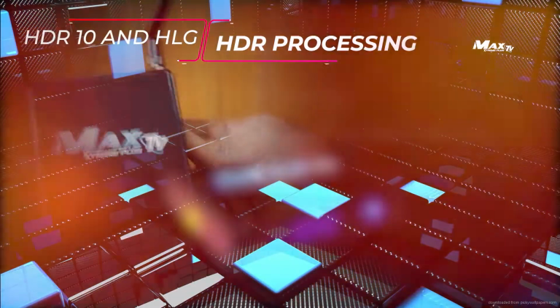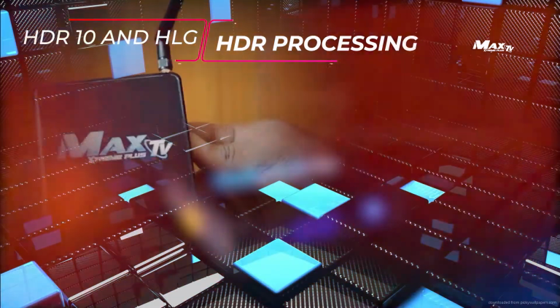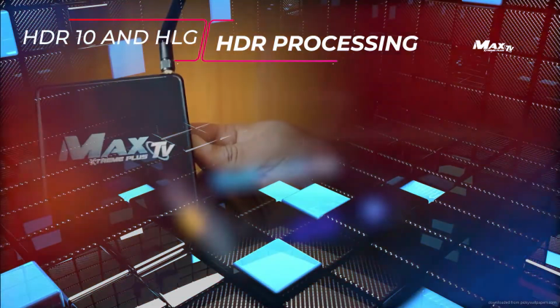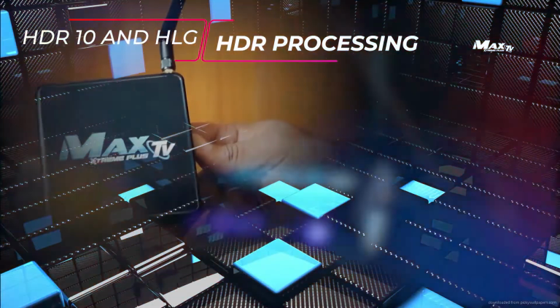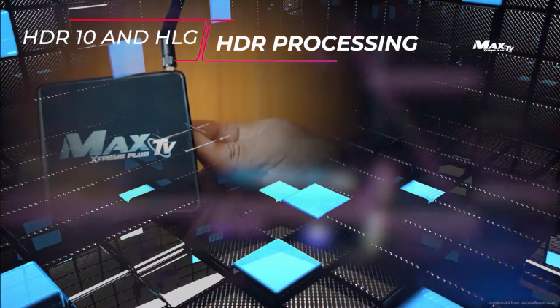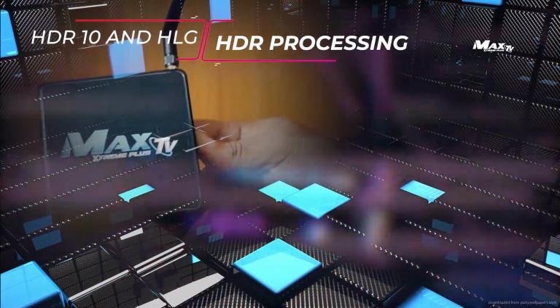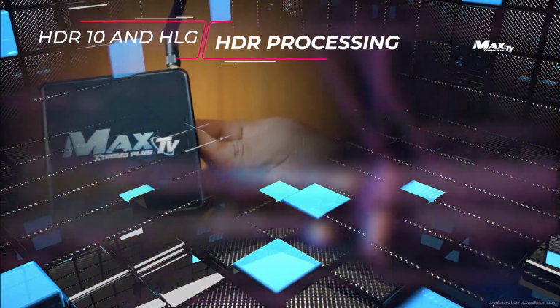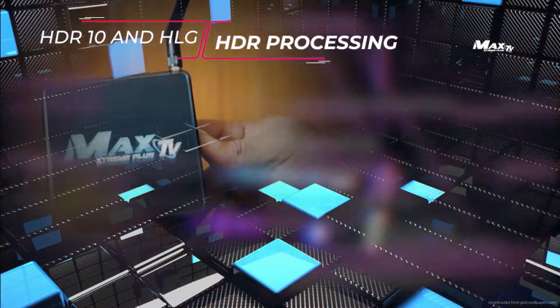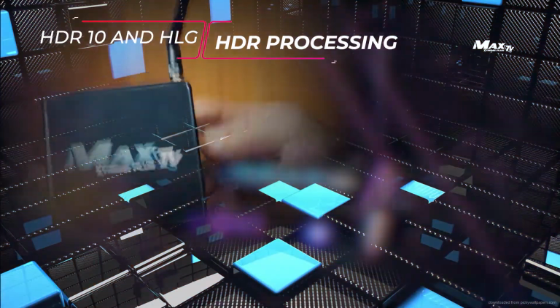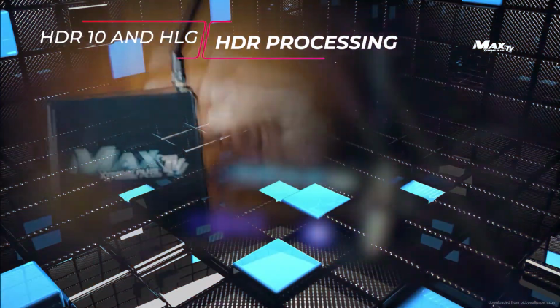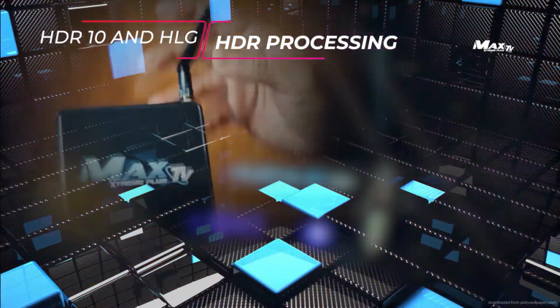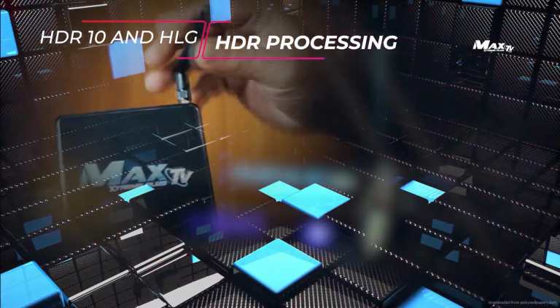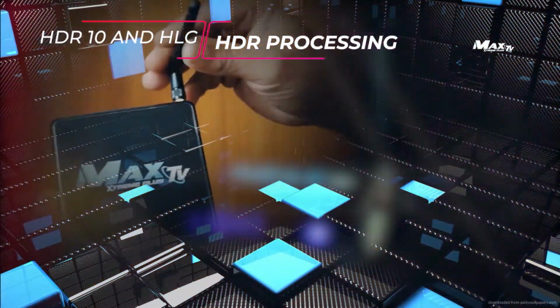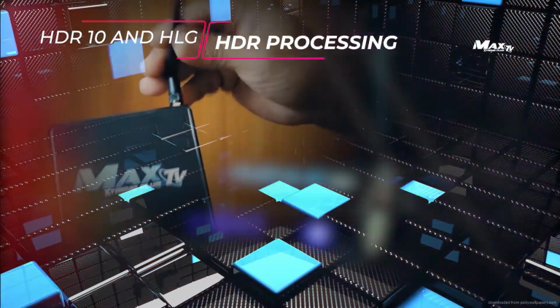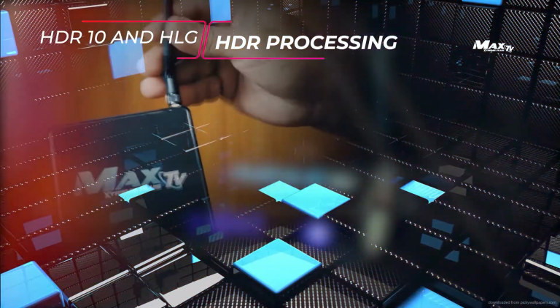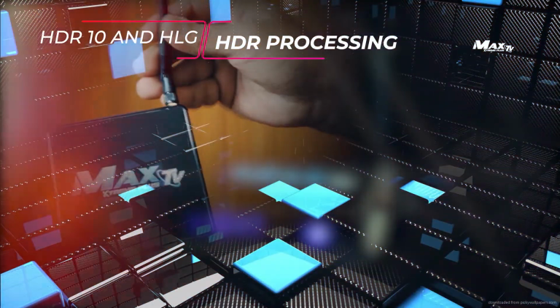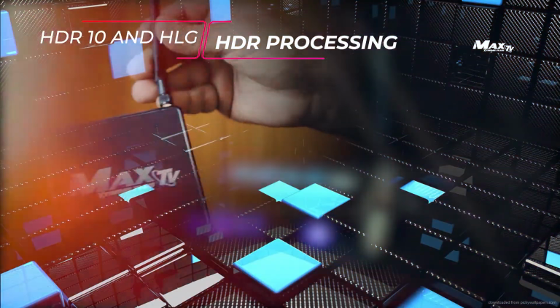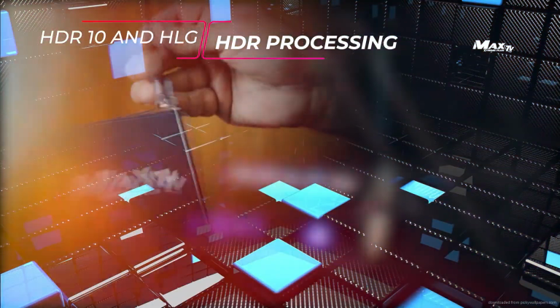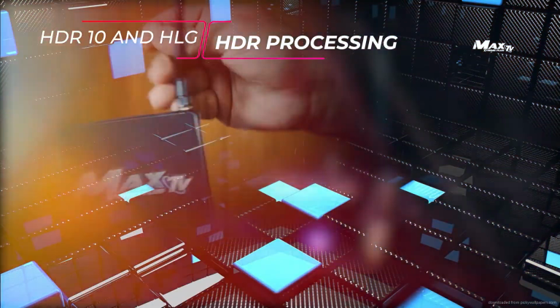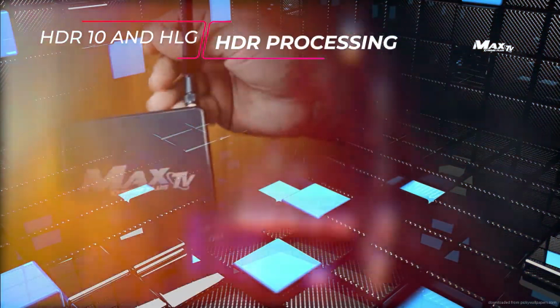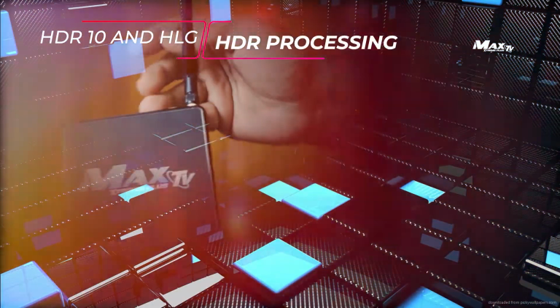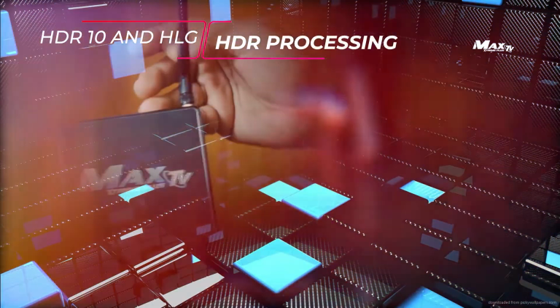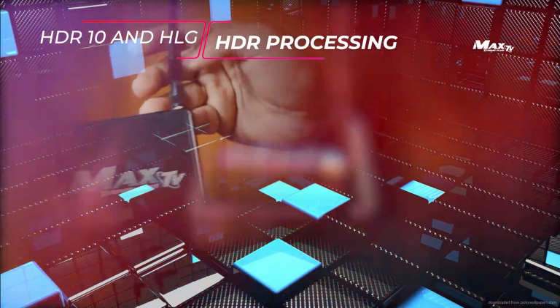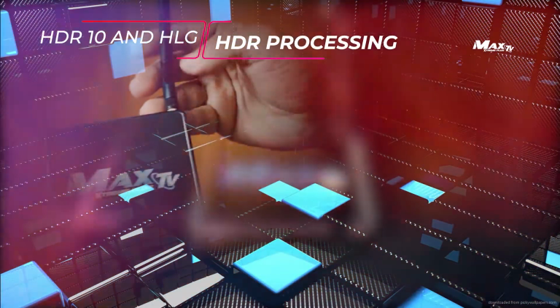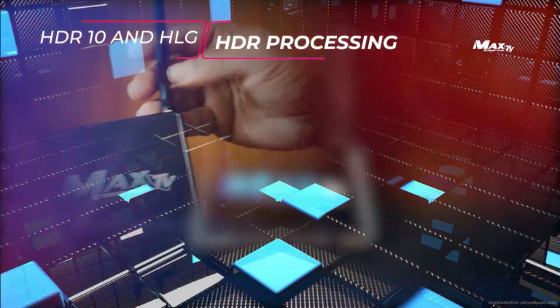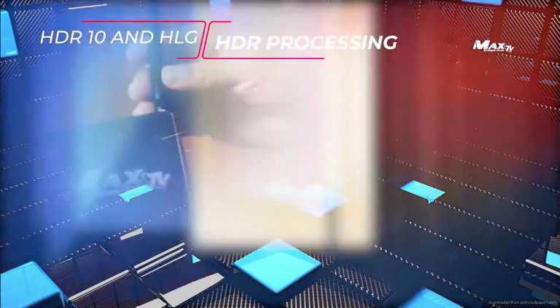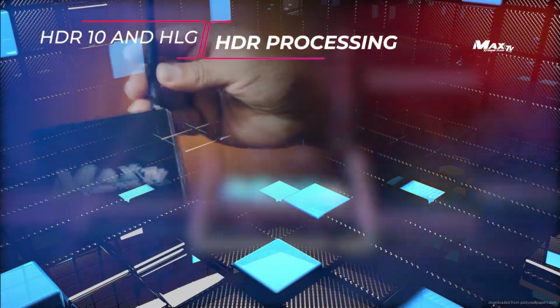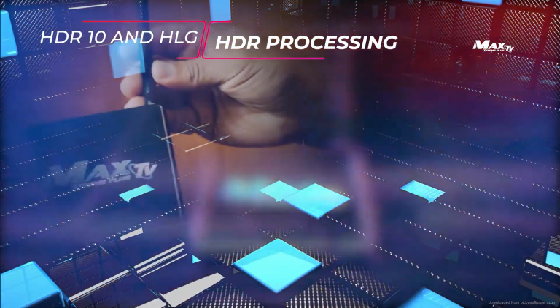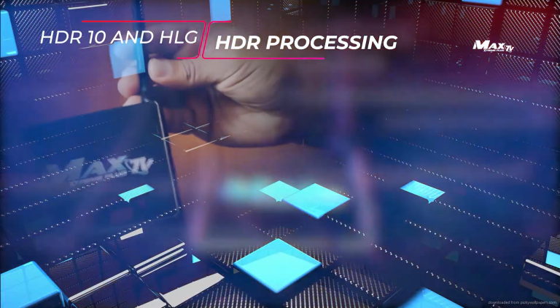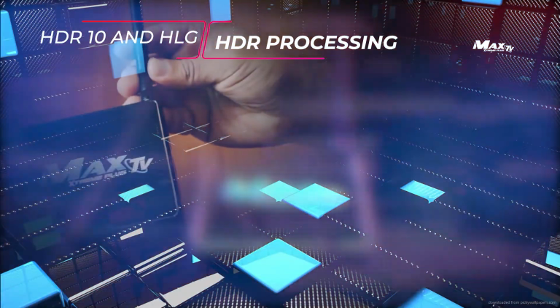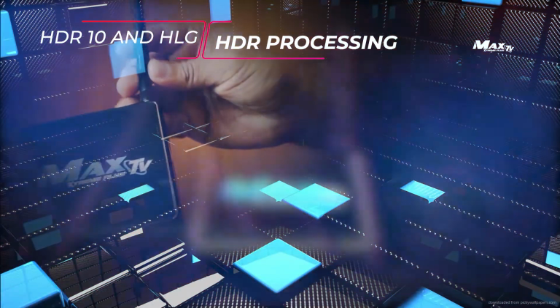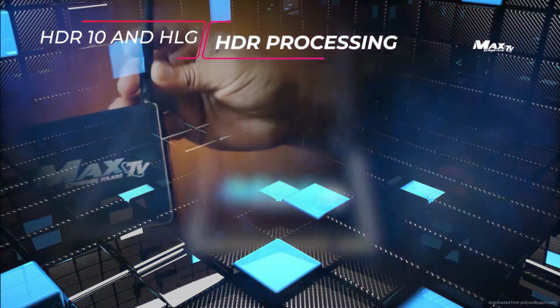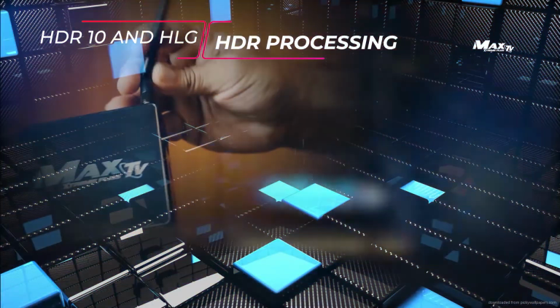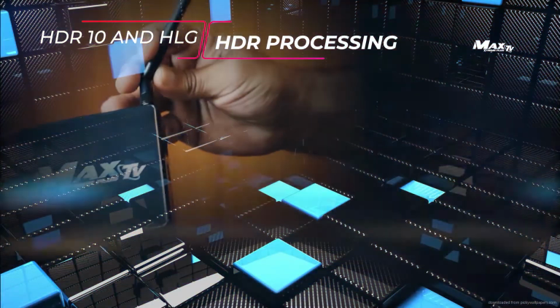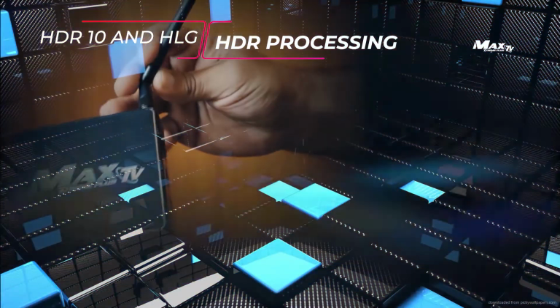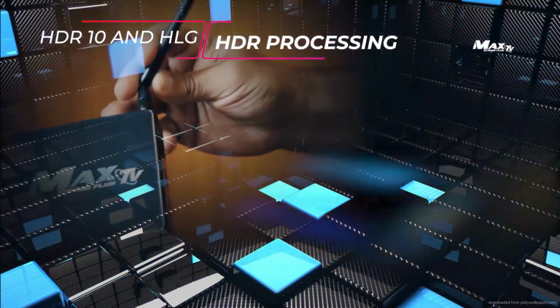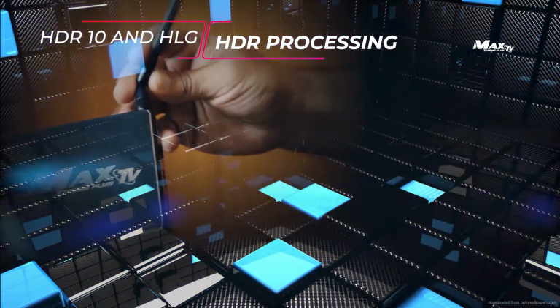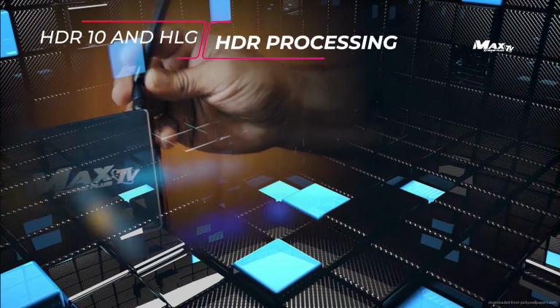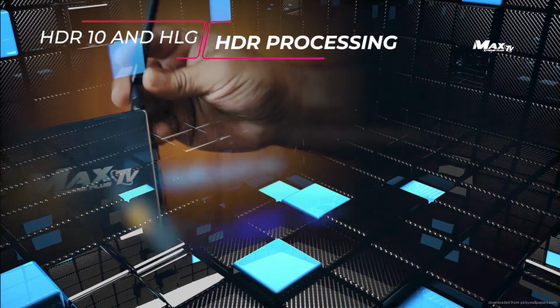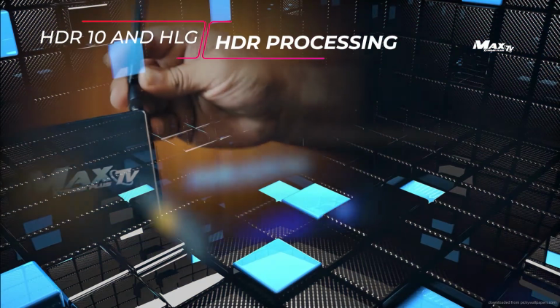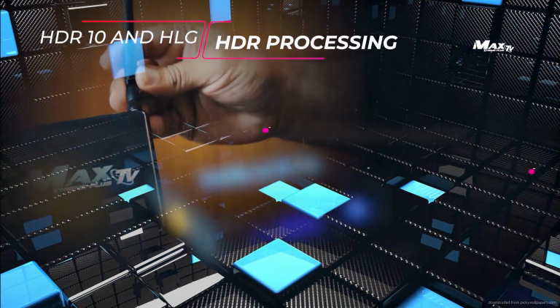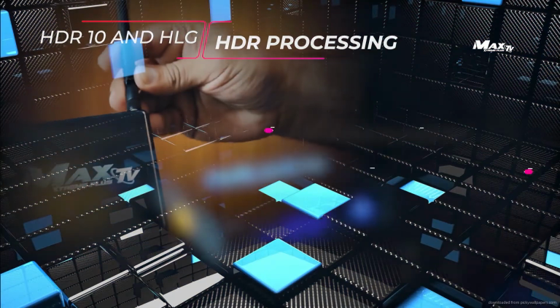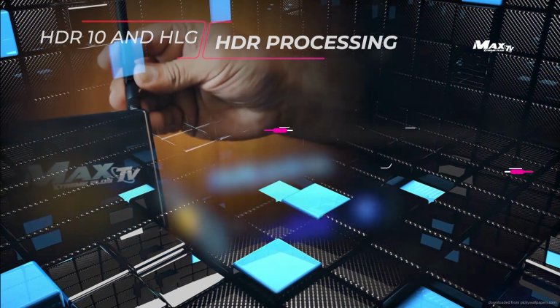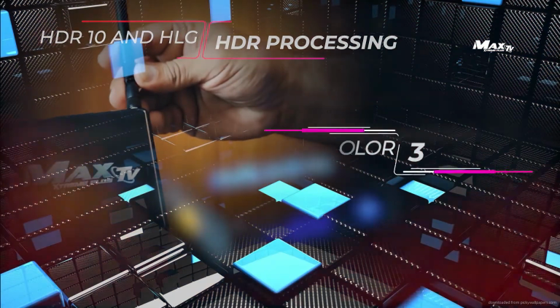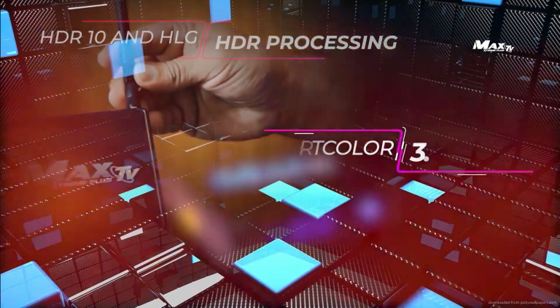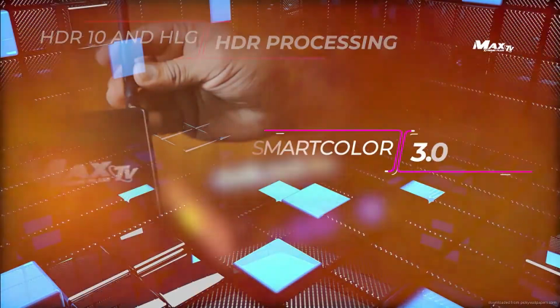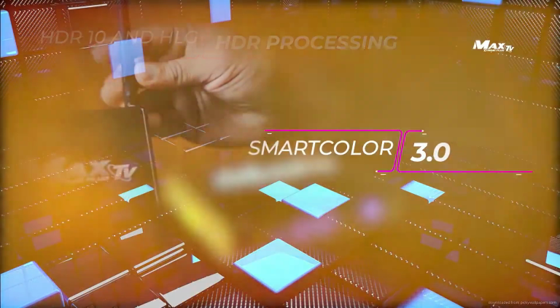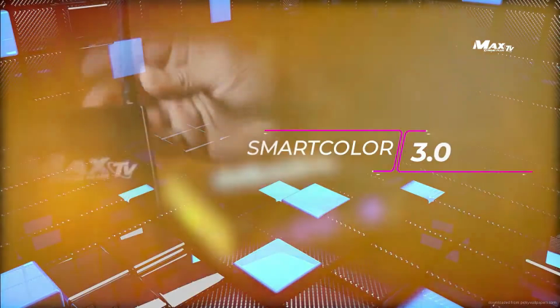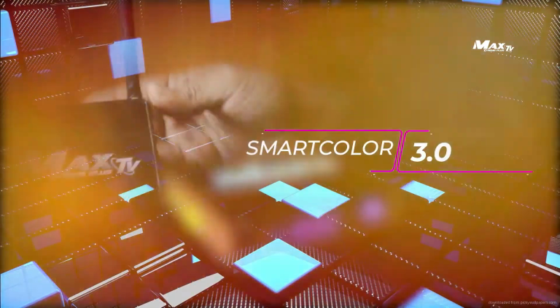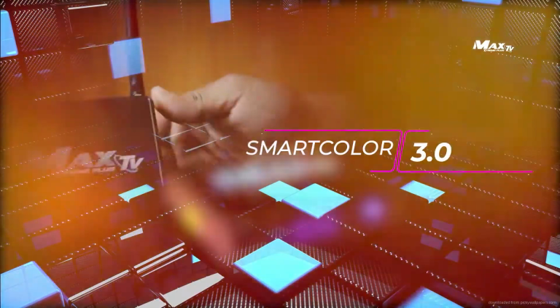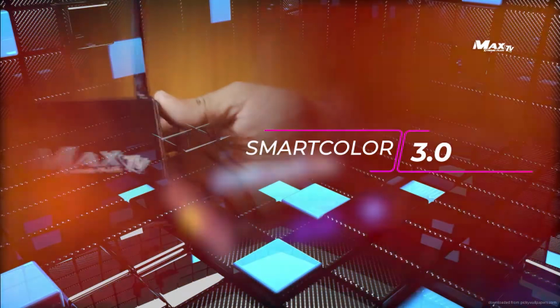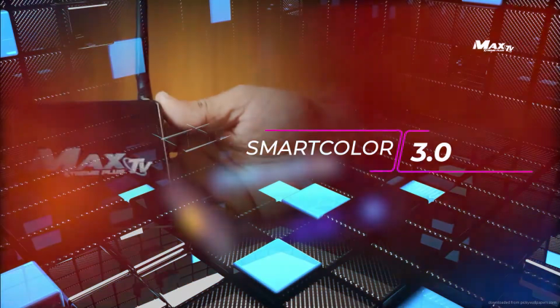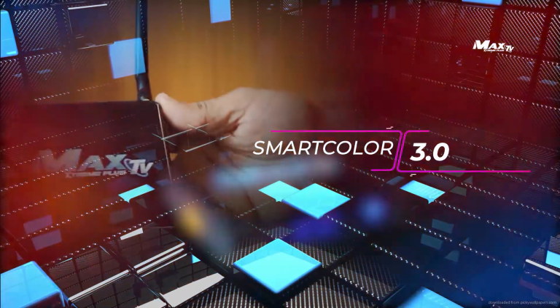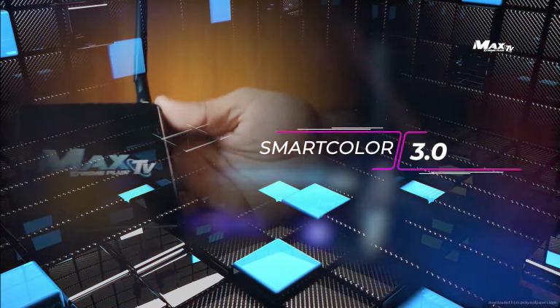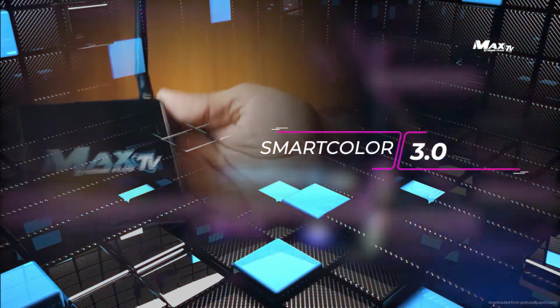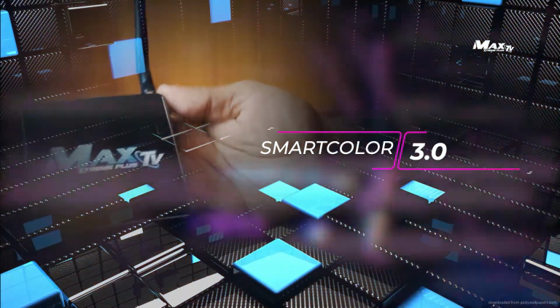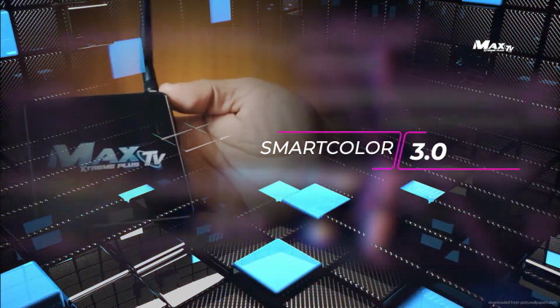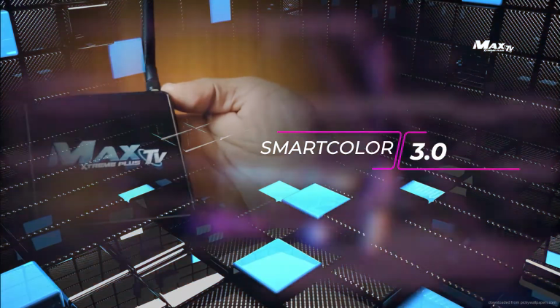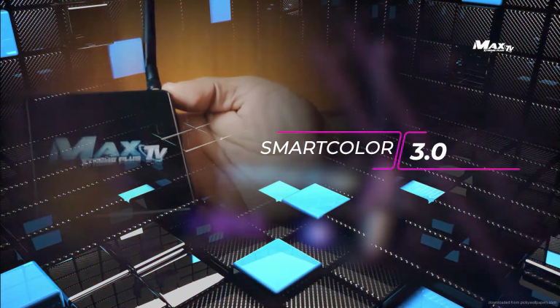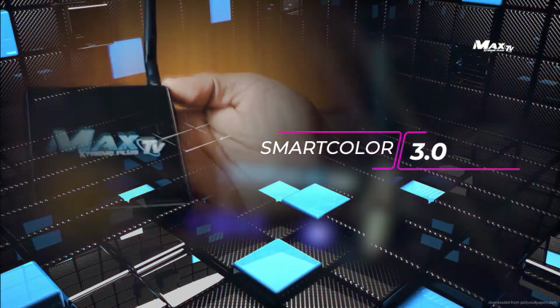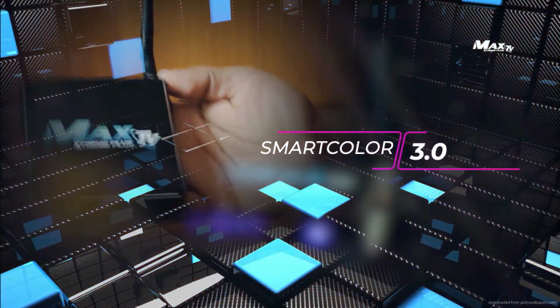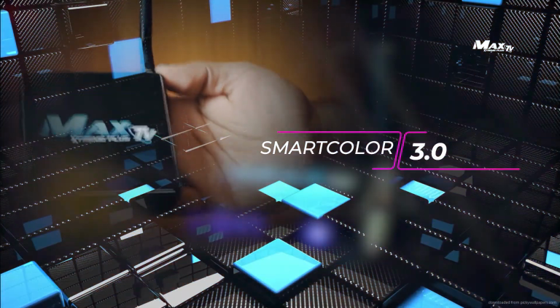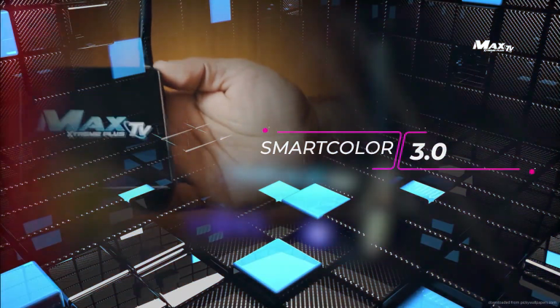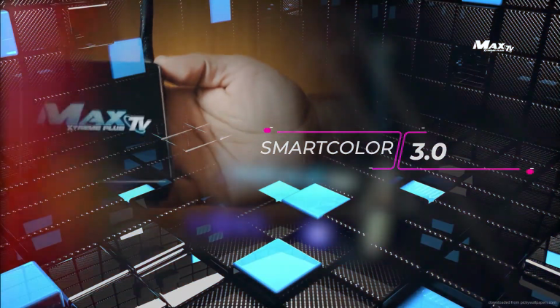Display Processing: HDR10 and HLG processing. Smart Color 3.0.